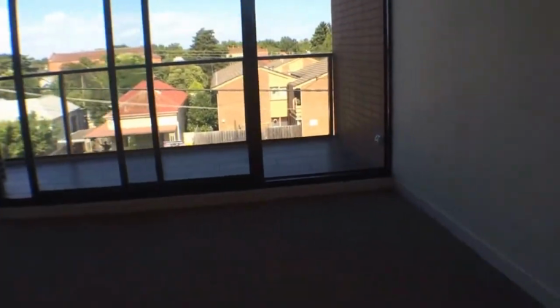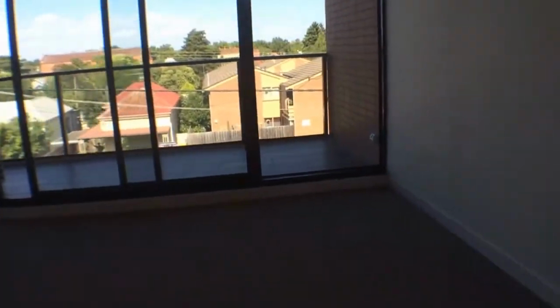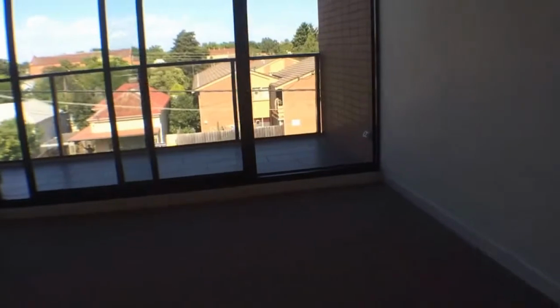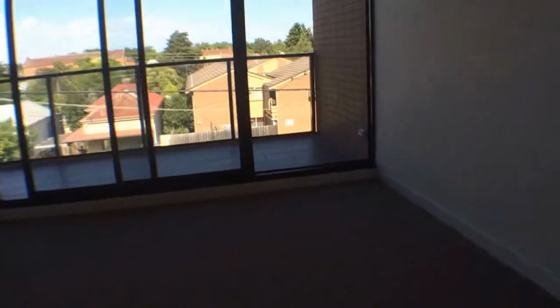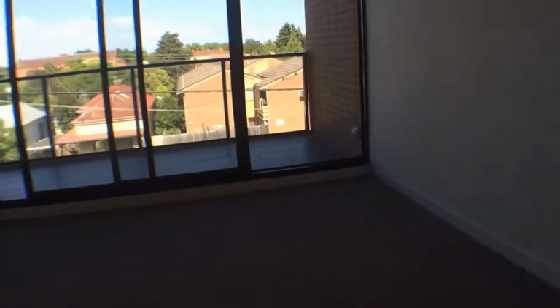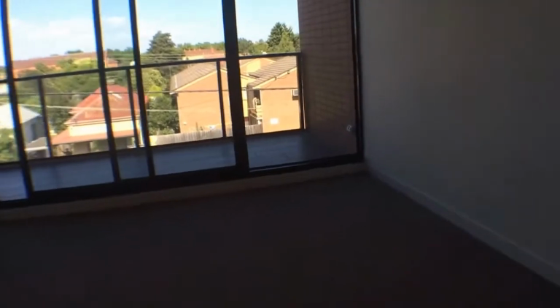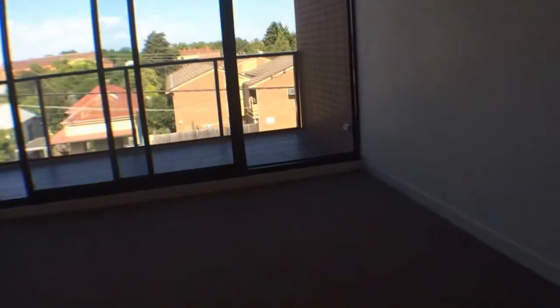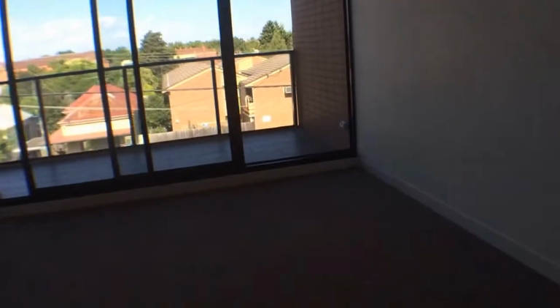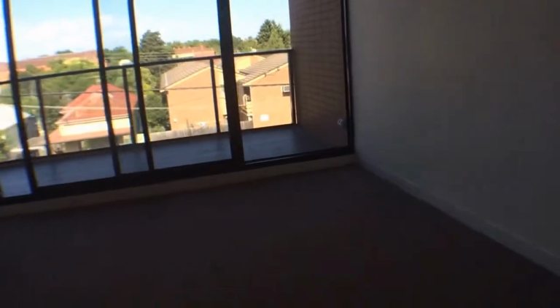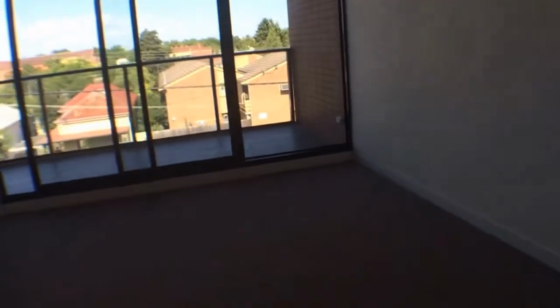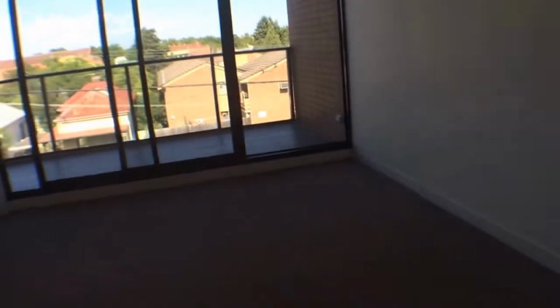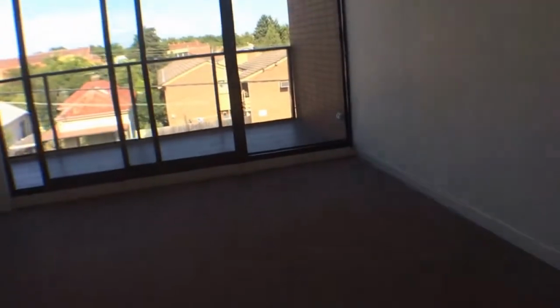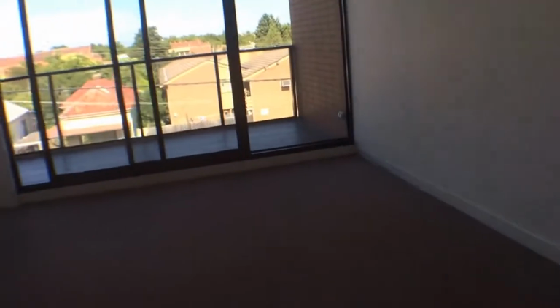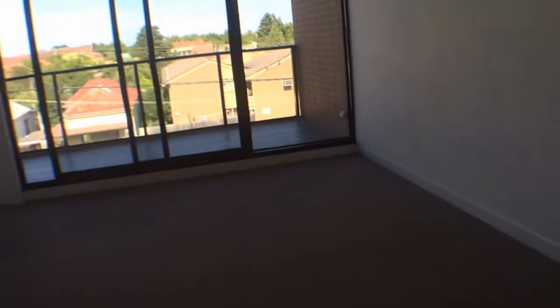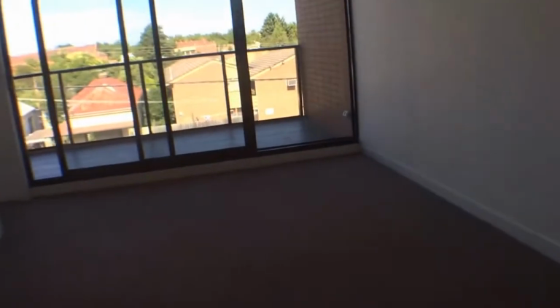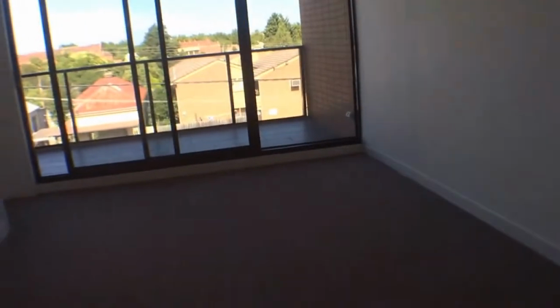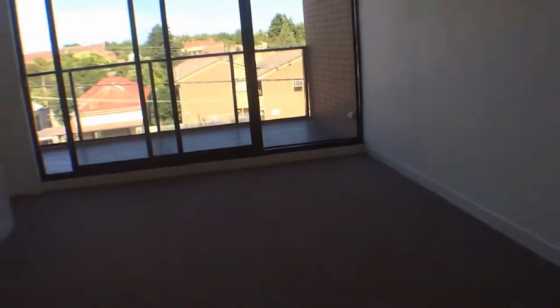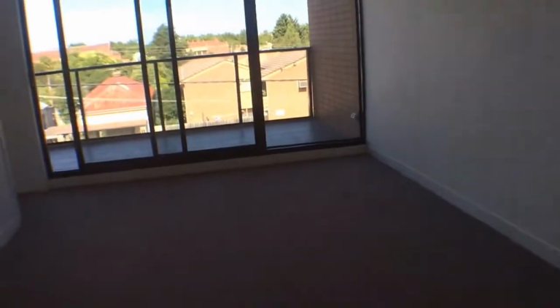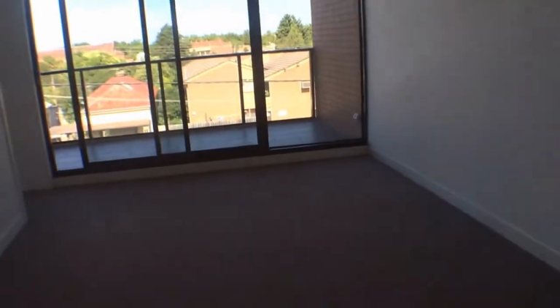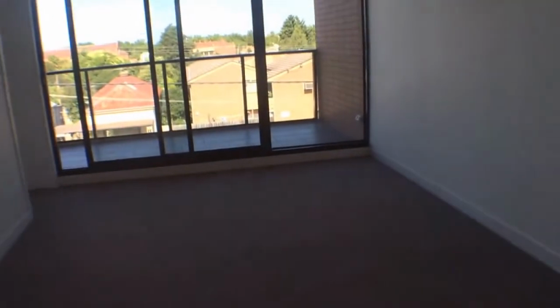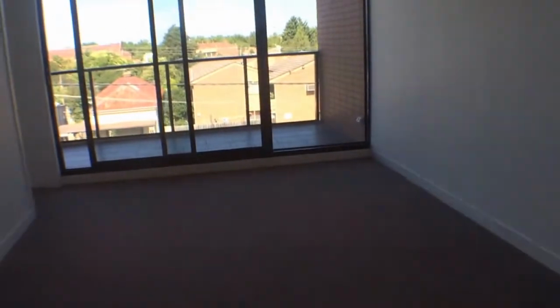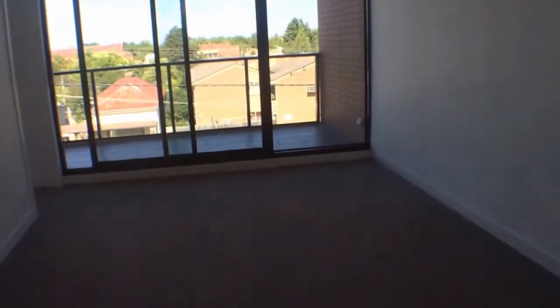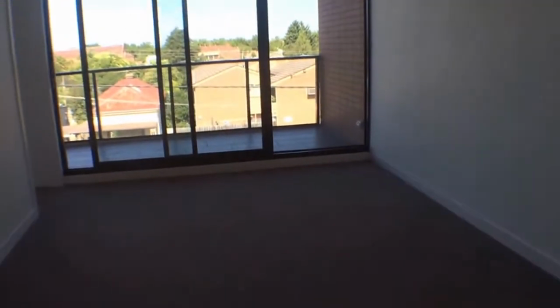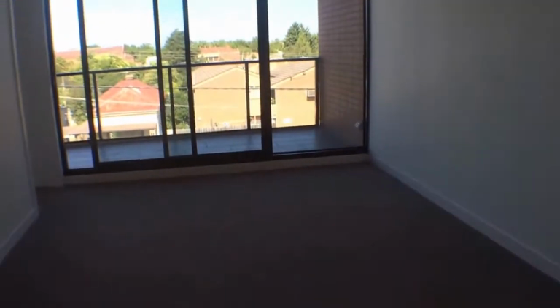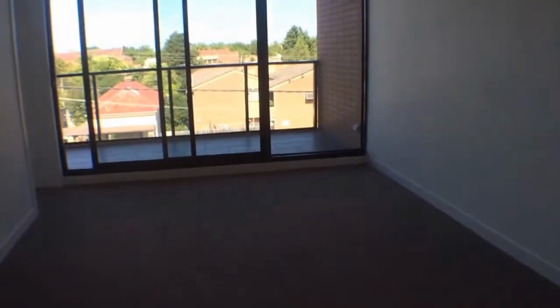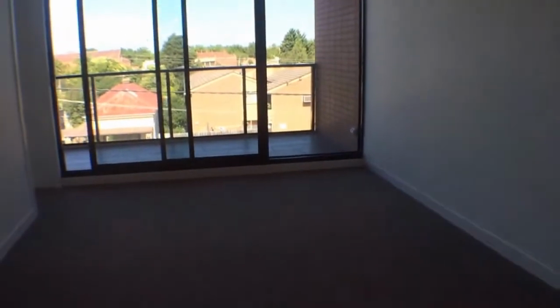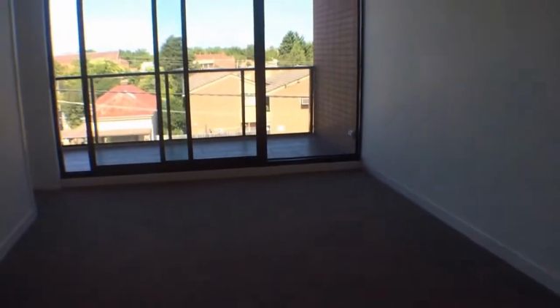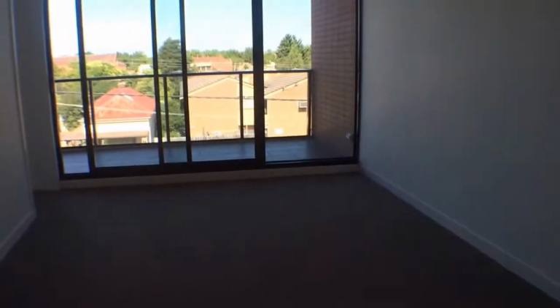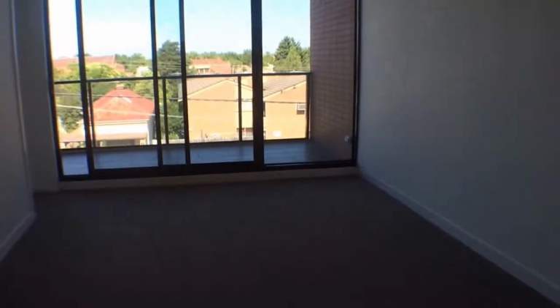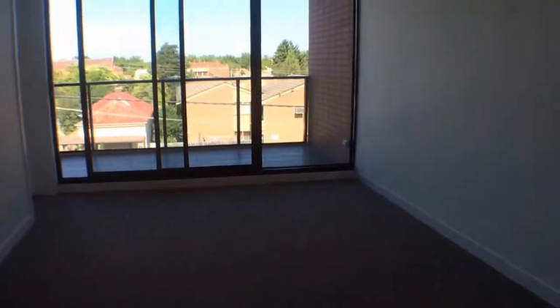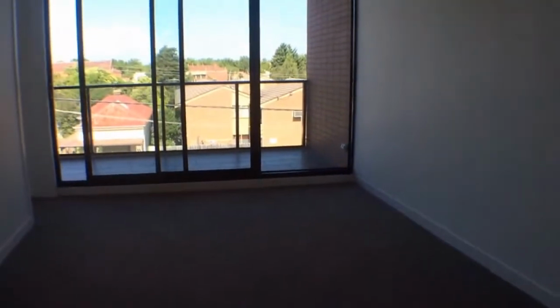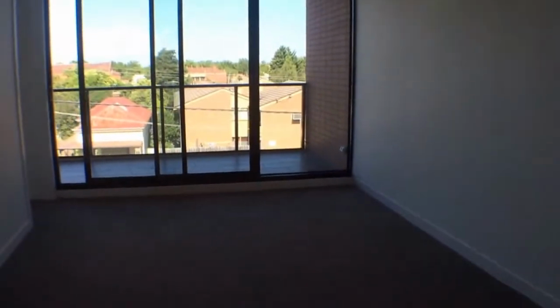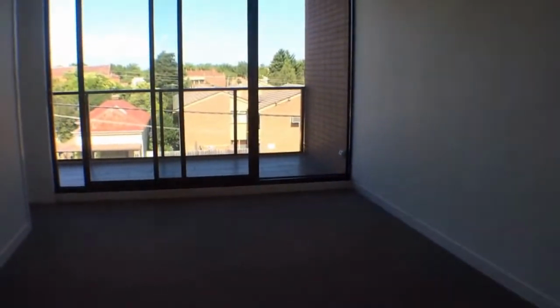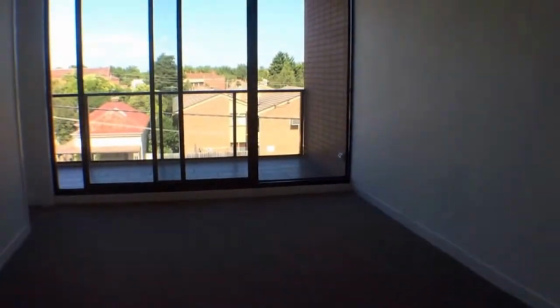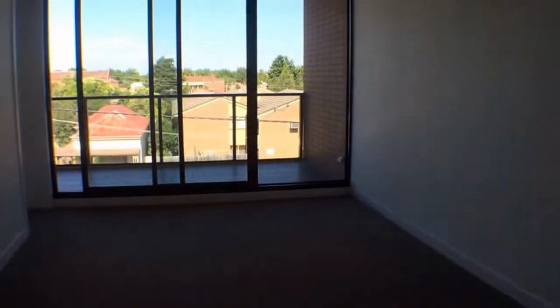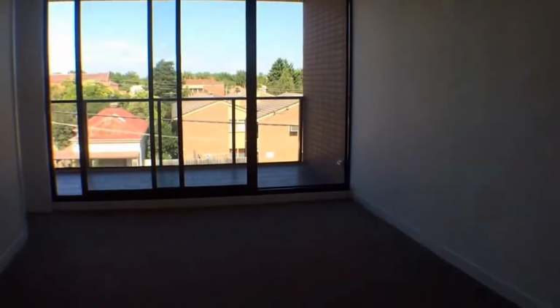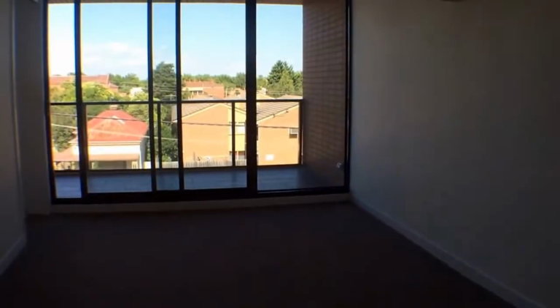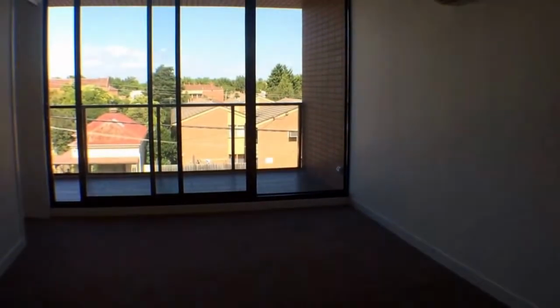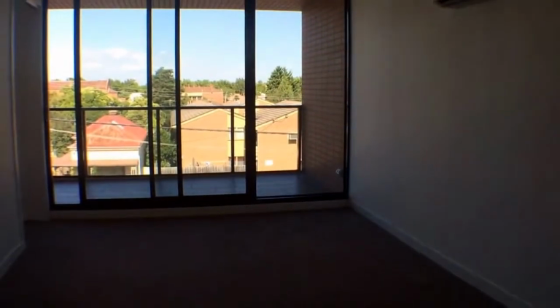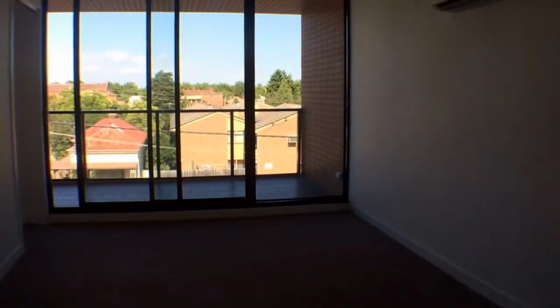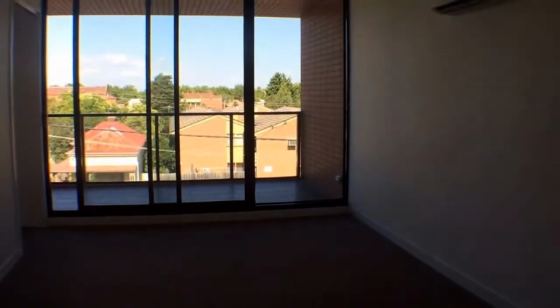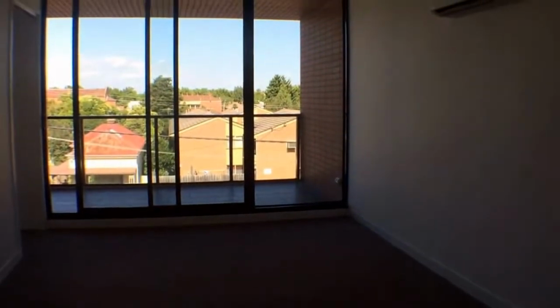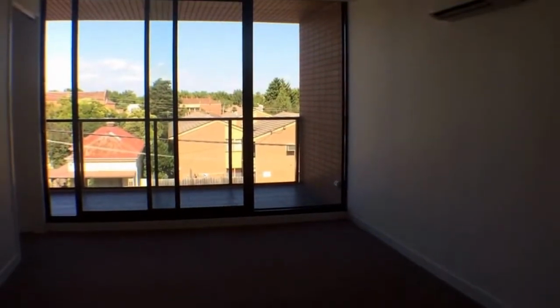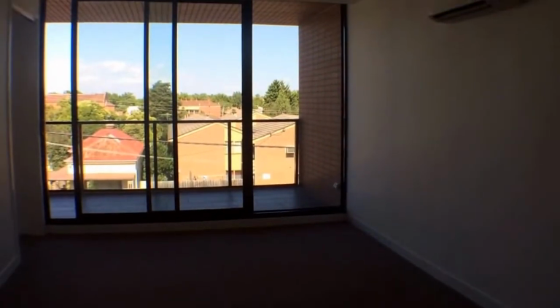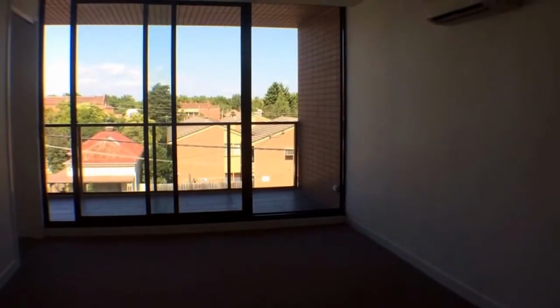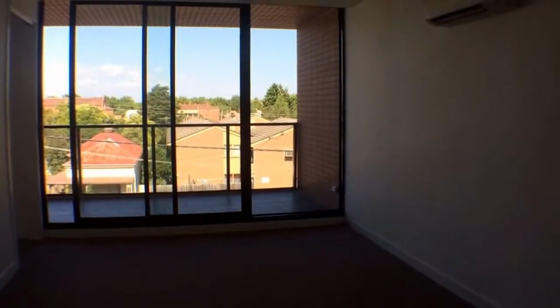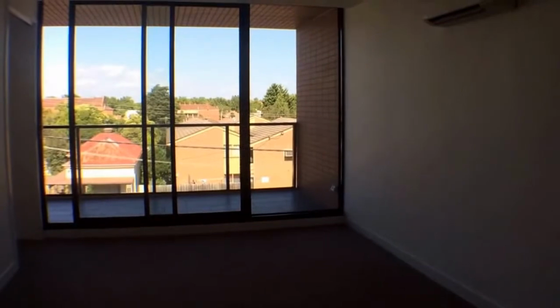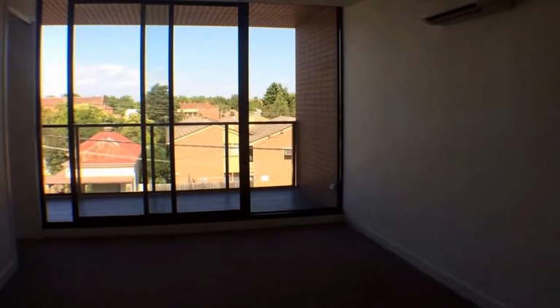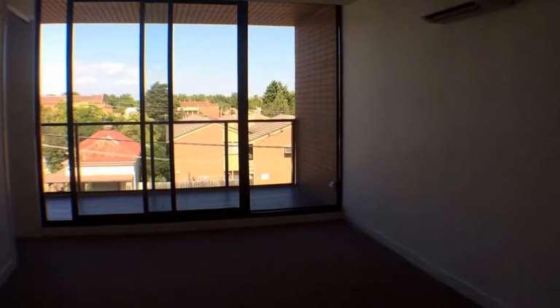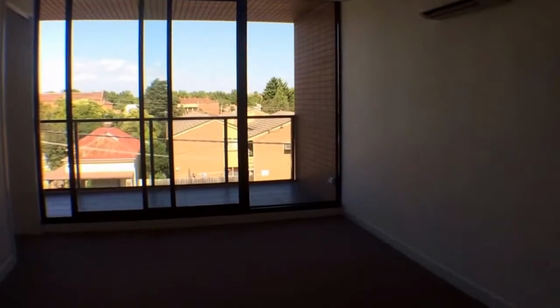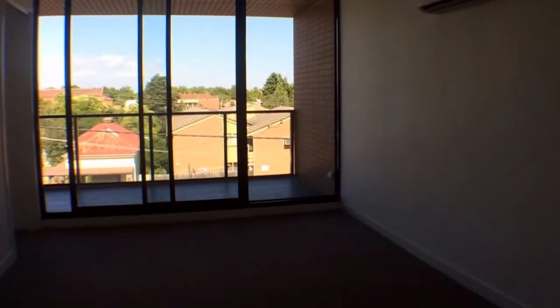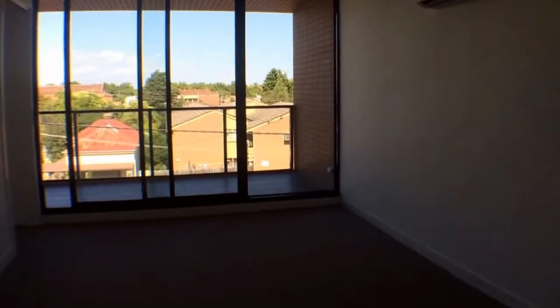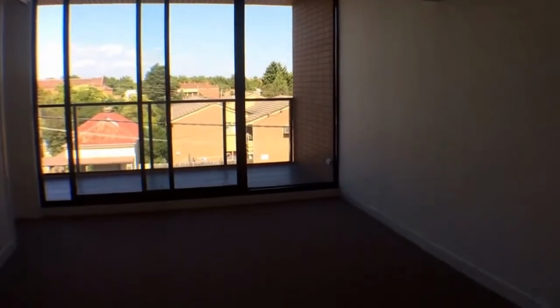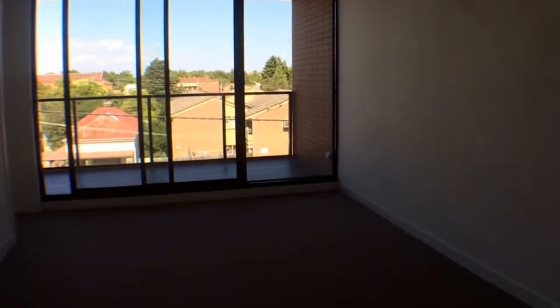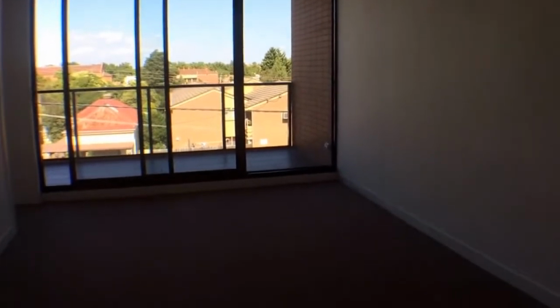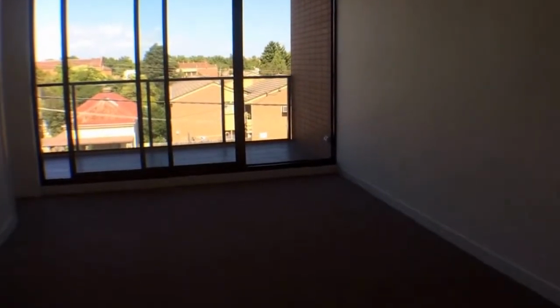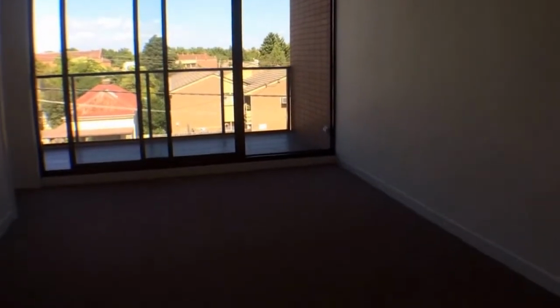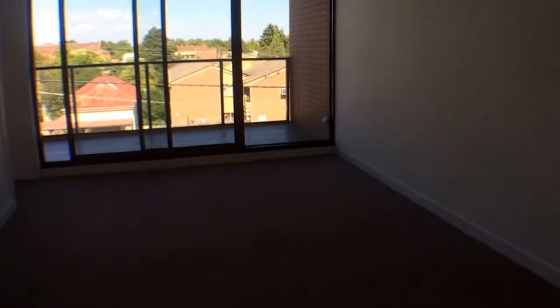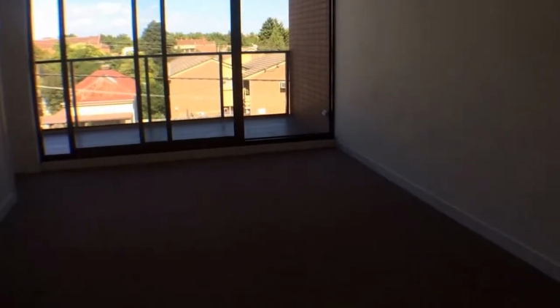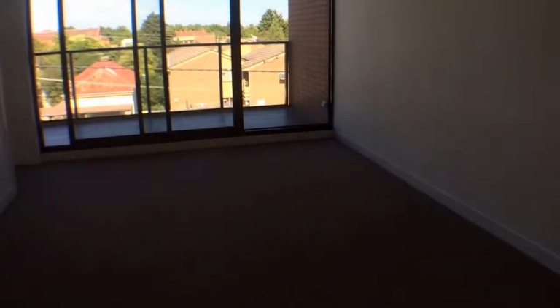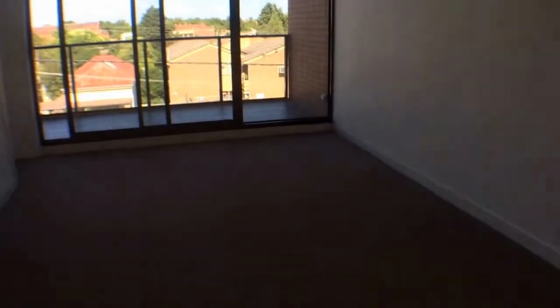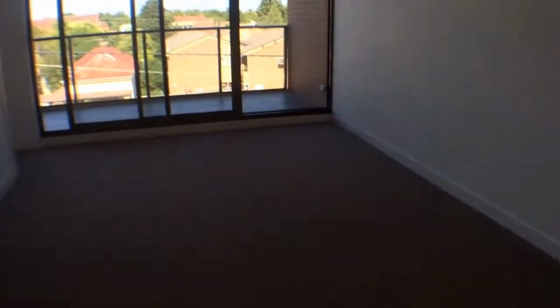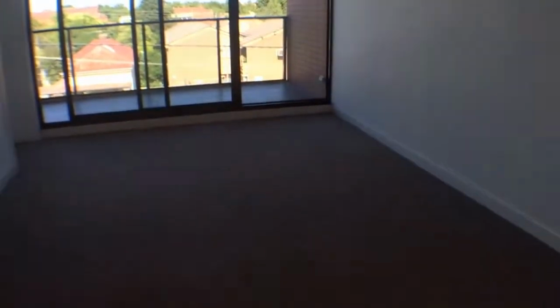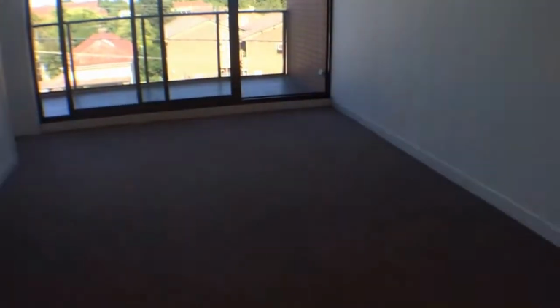Our living area is extremely spacious, as you can see, letting in plenty of natural light. We've got heating and cooling here.